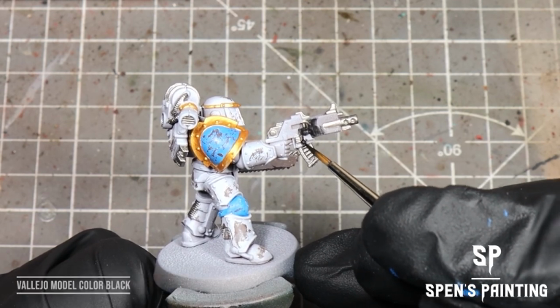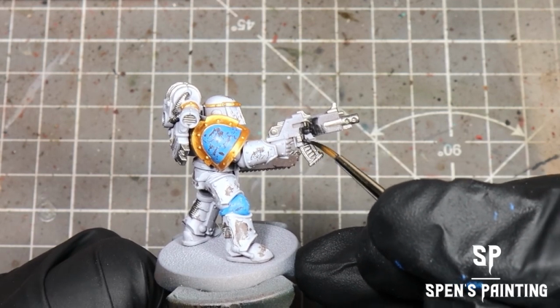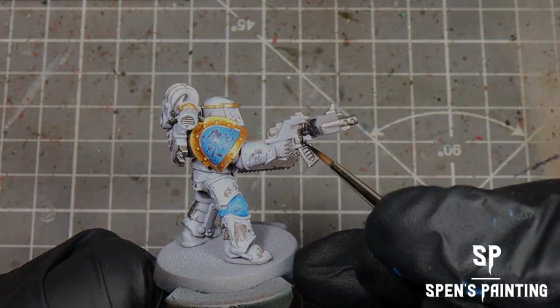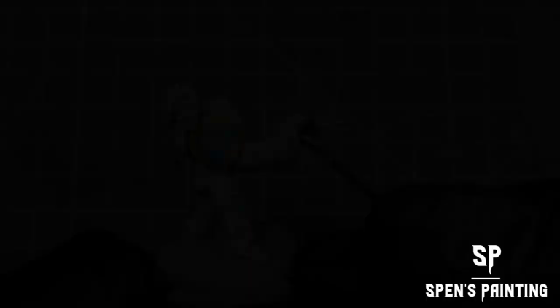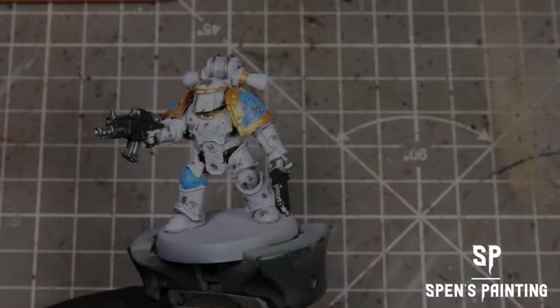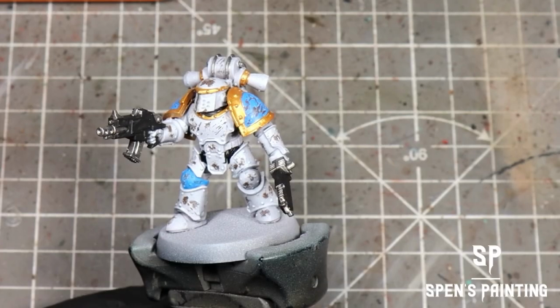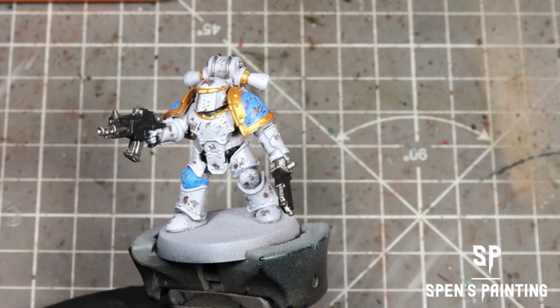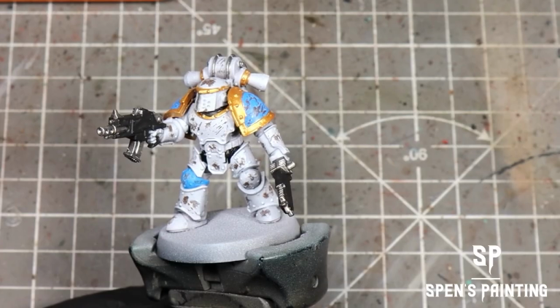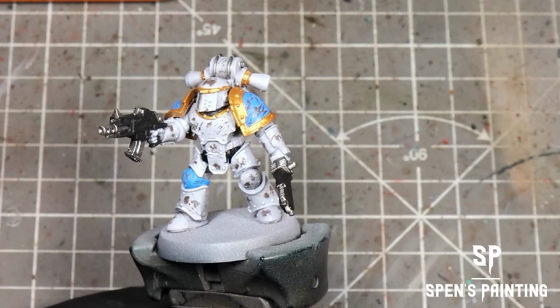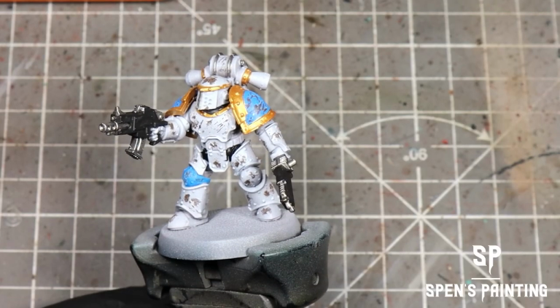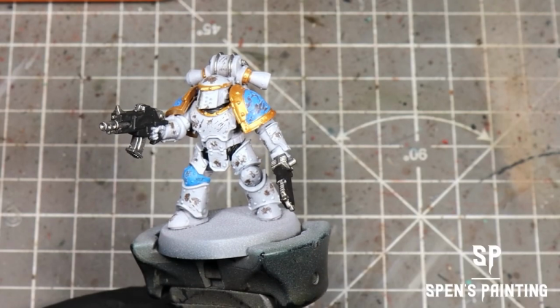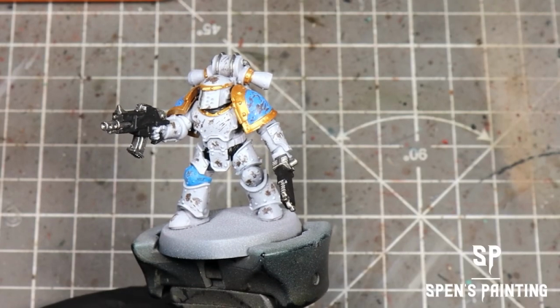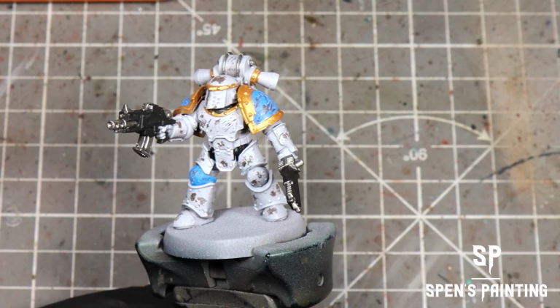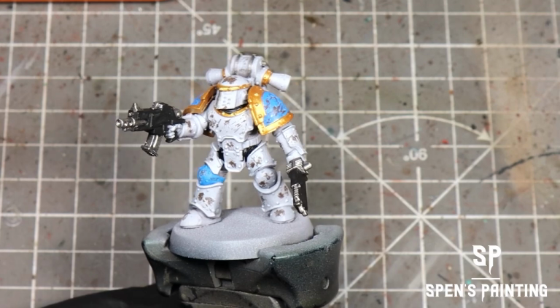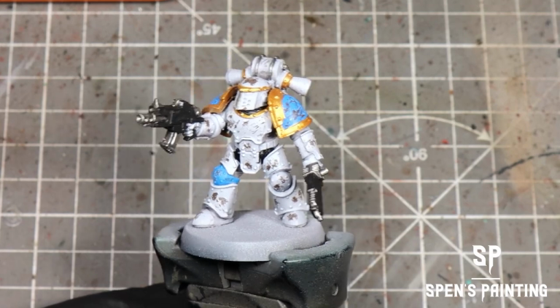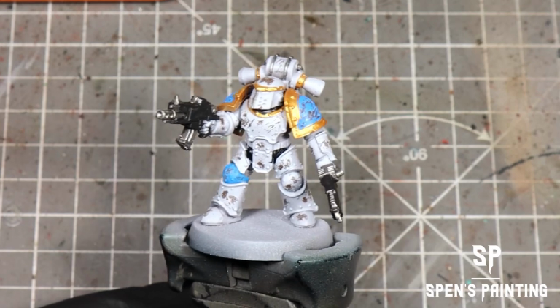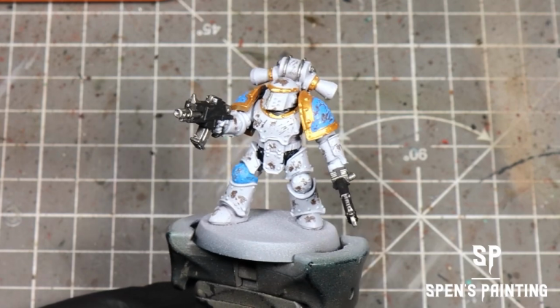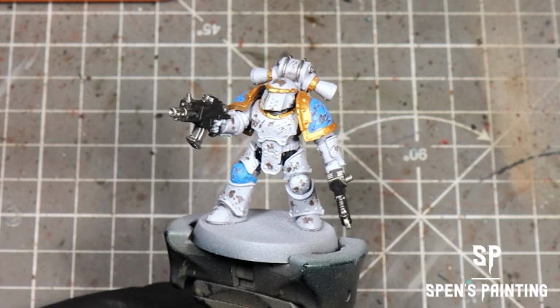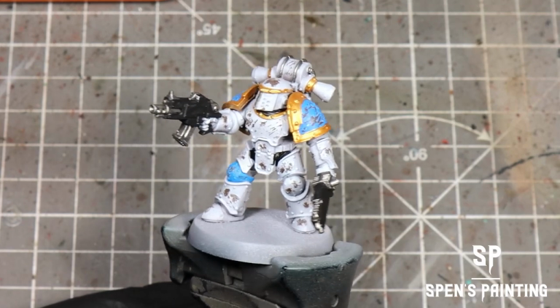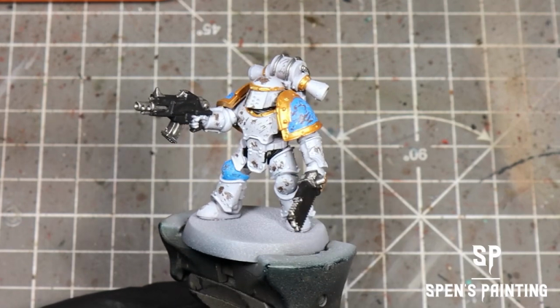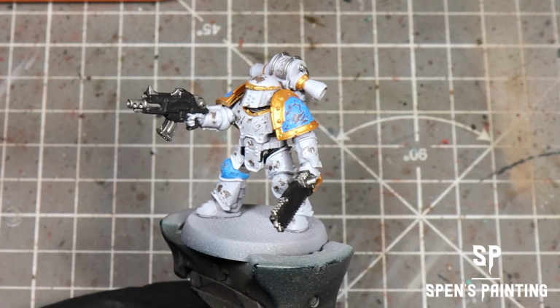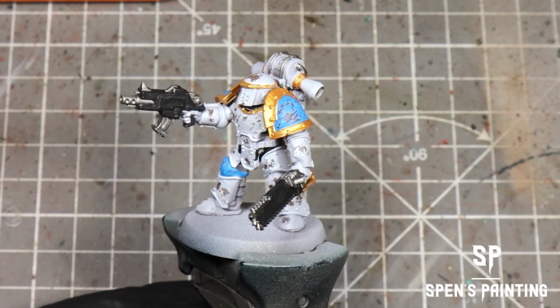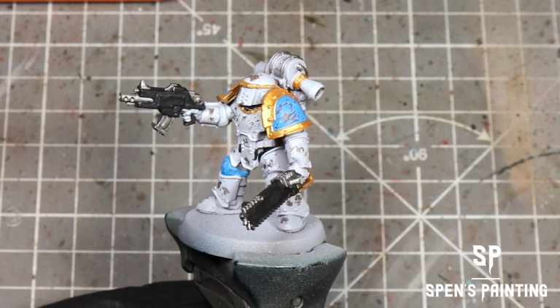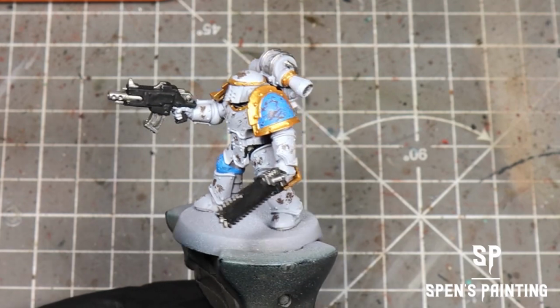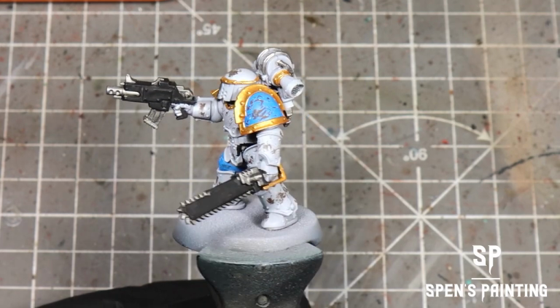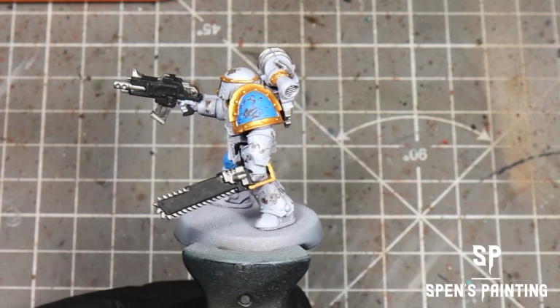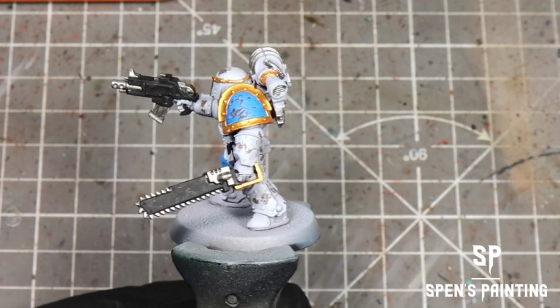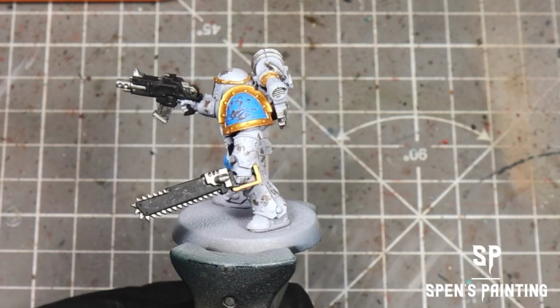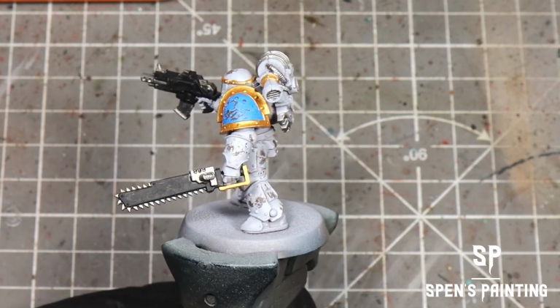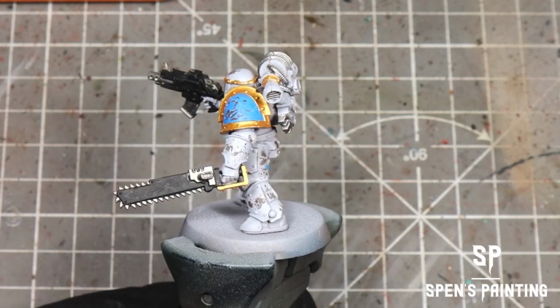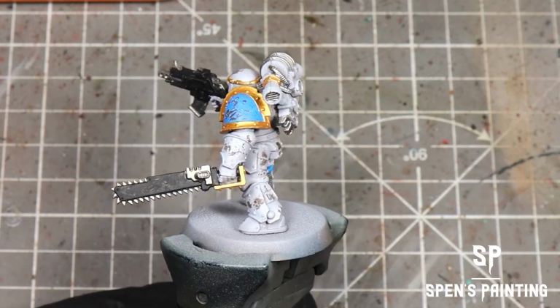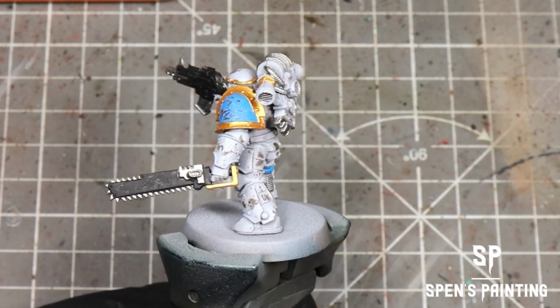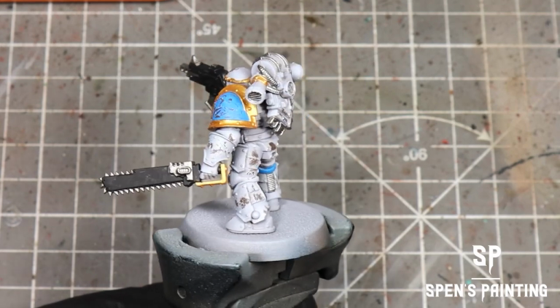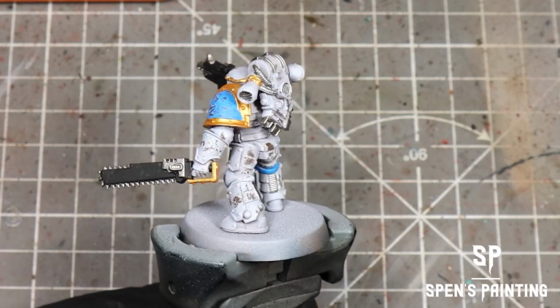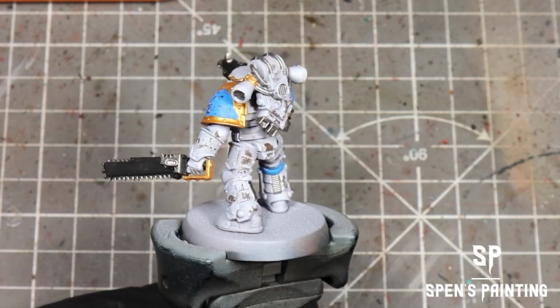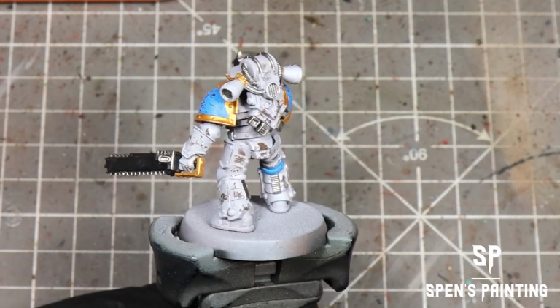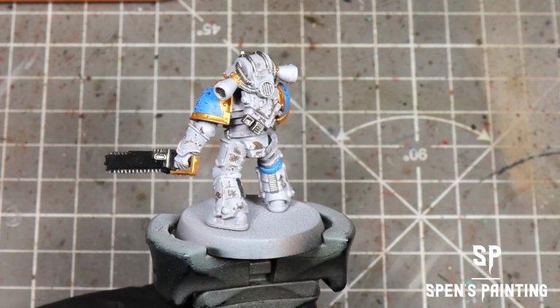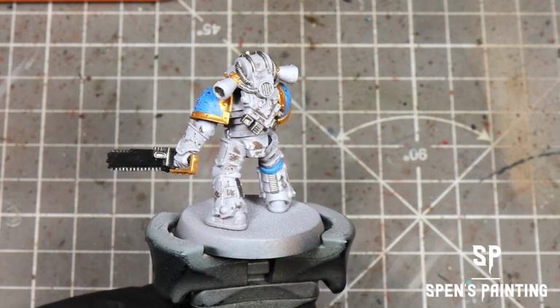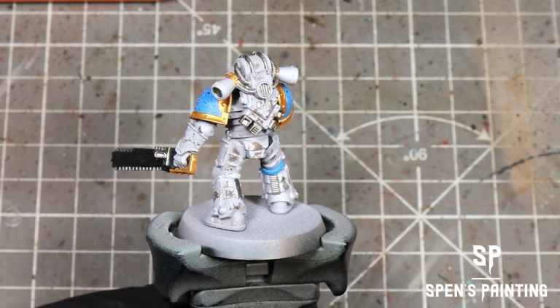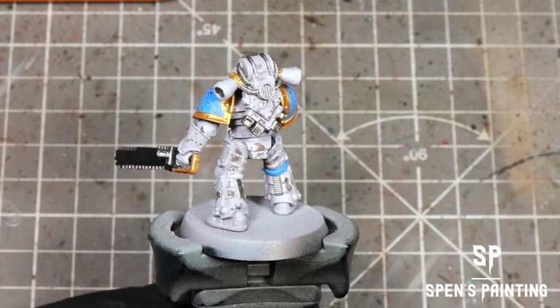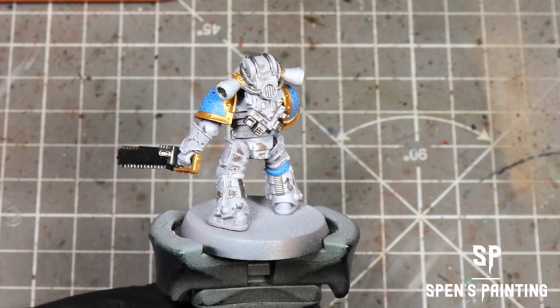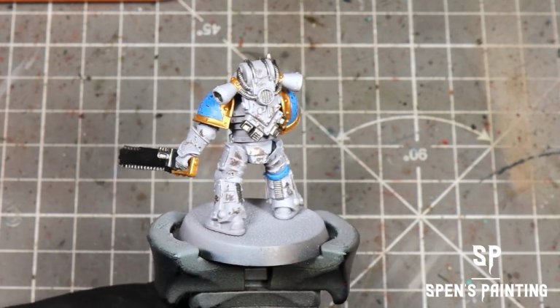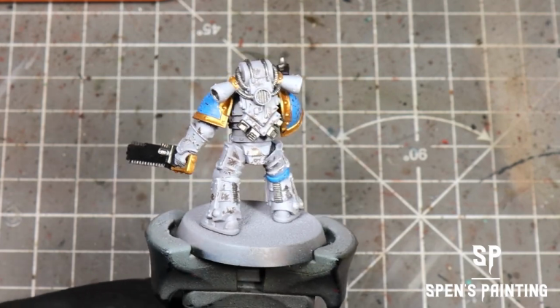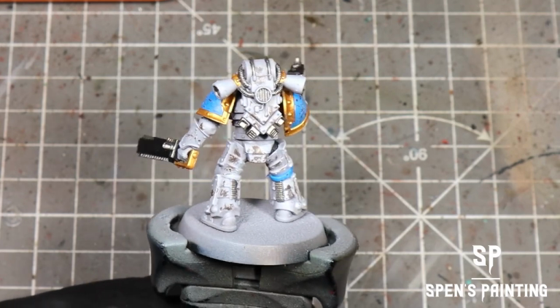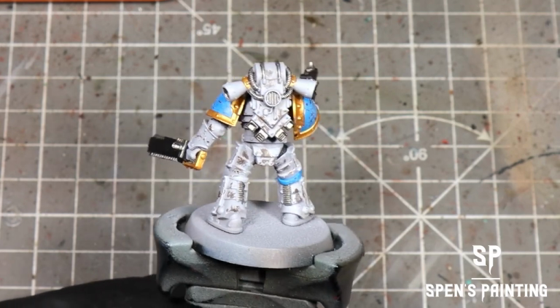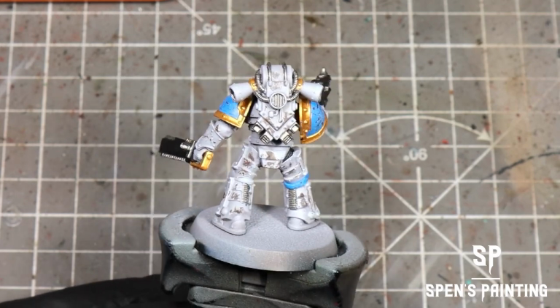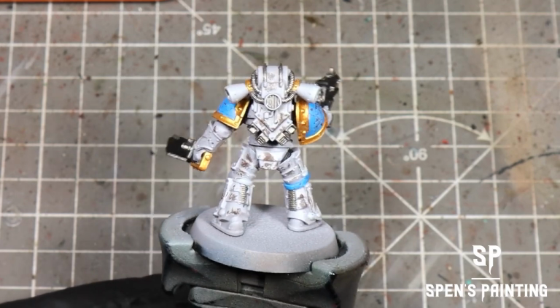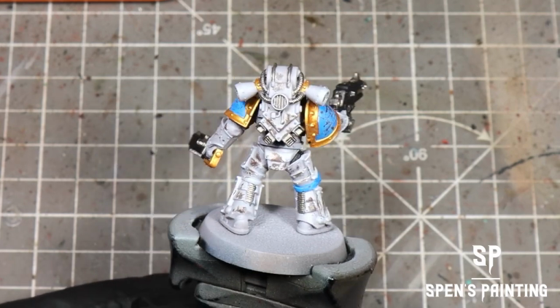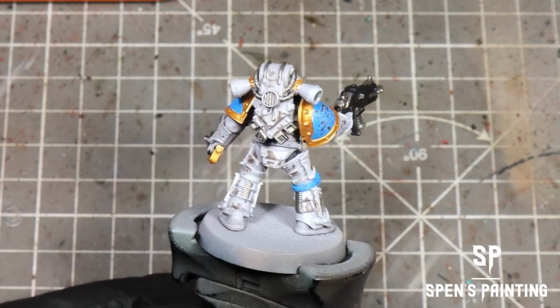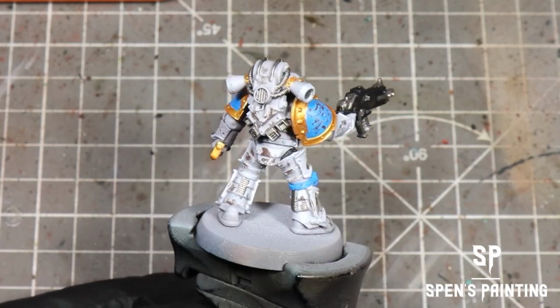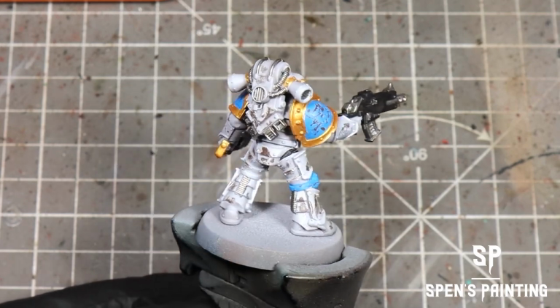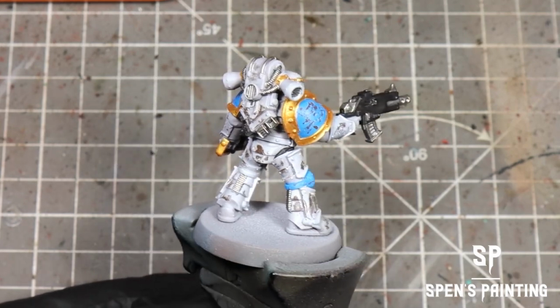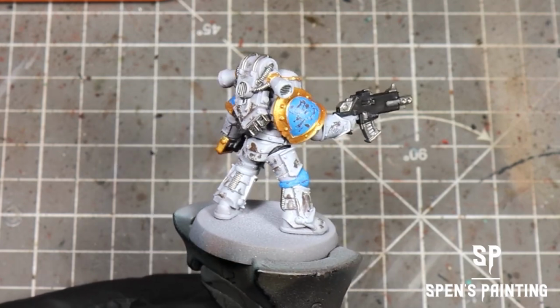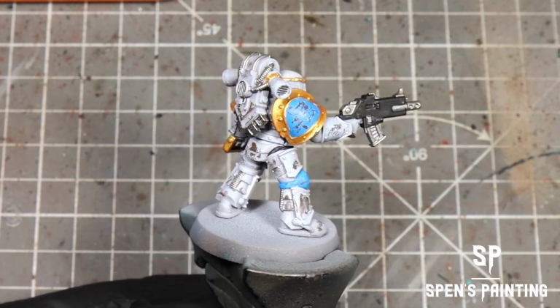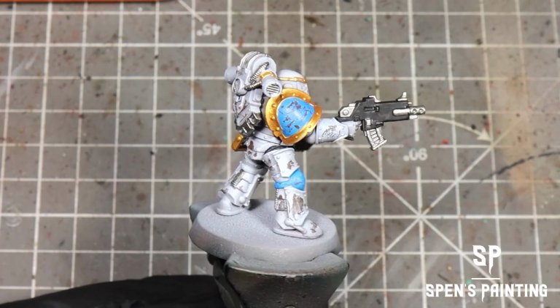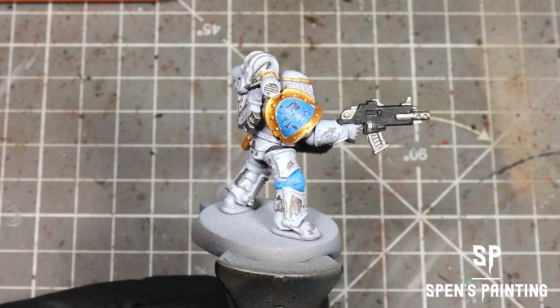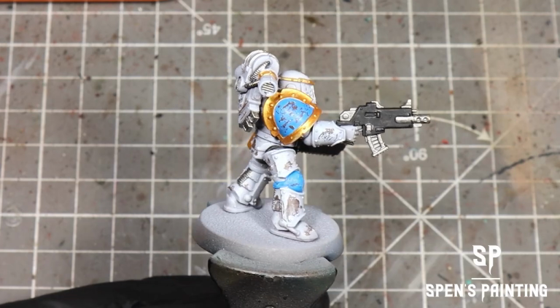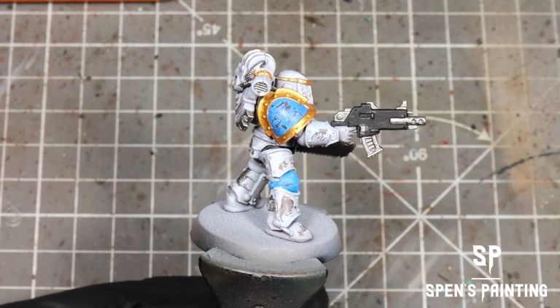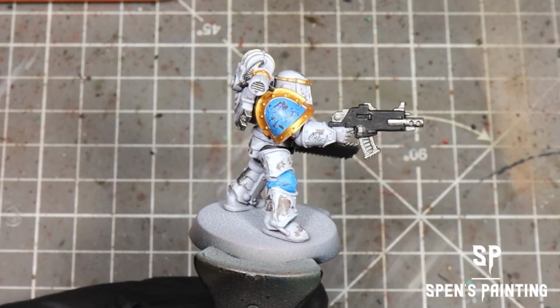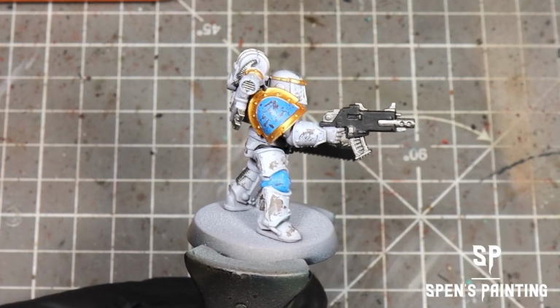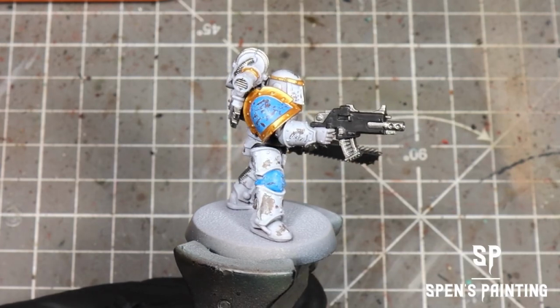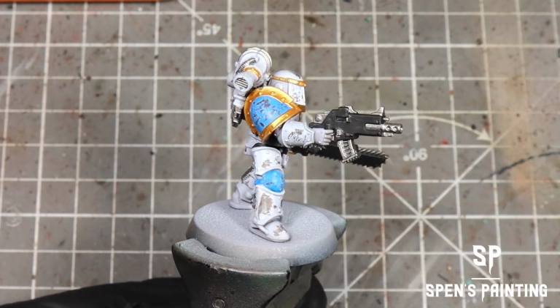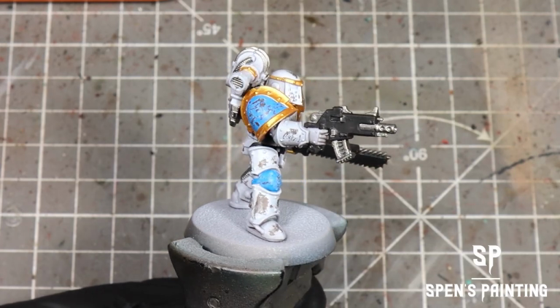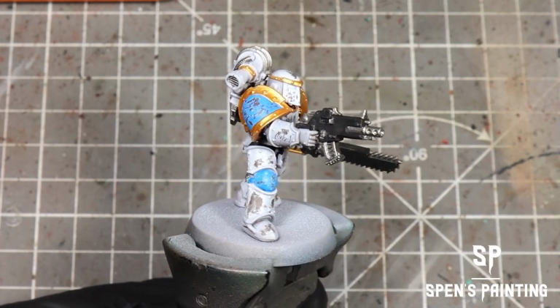At this point, all of our base color coats are done. I don't have any World Eater transfers, but if you did, I would suggest putting those on before you do the chipping.